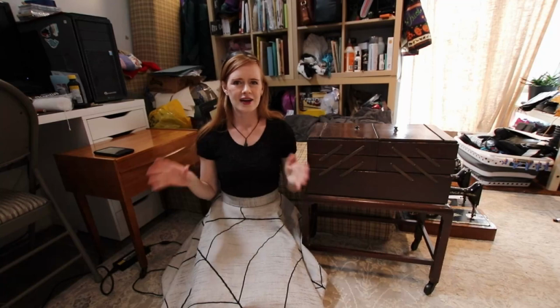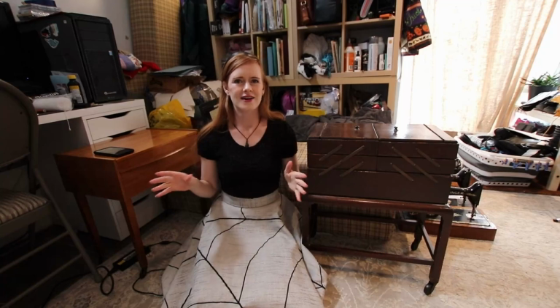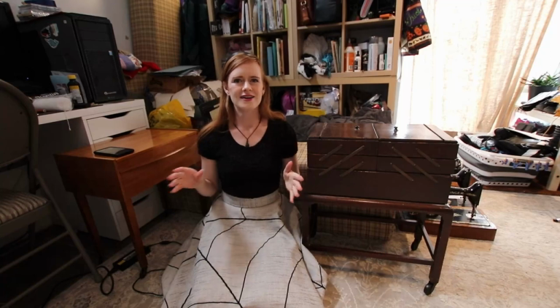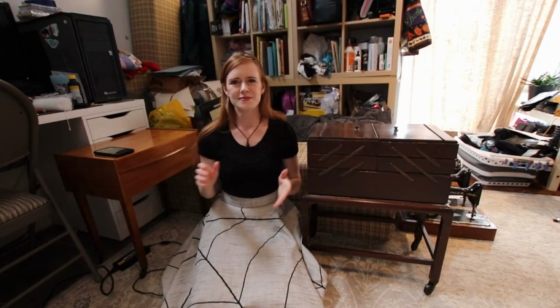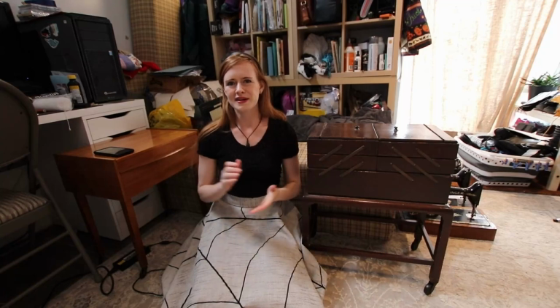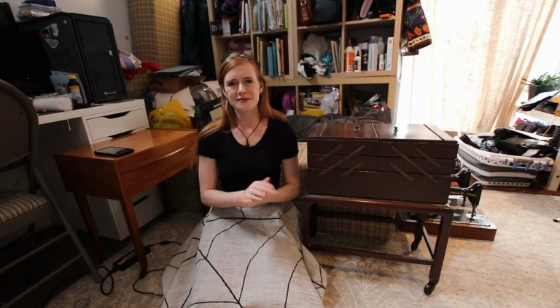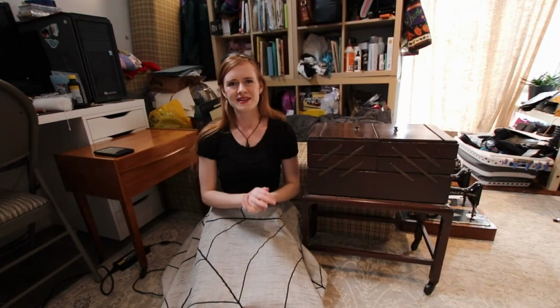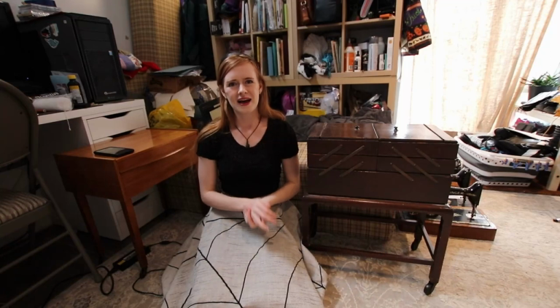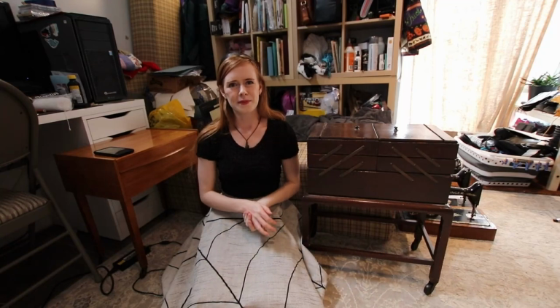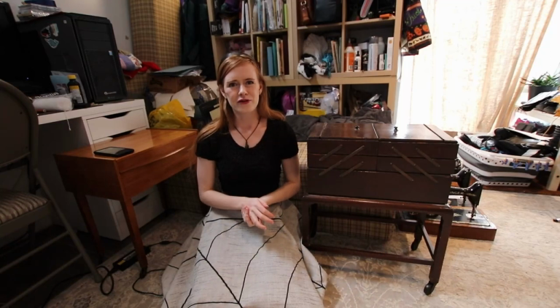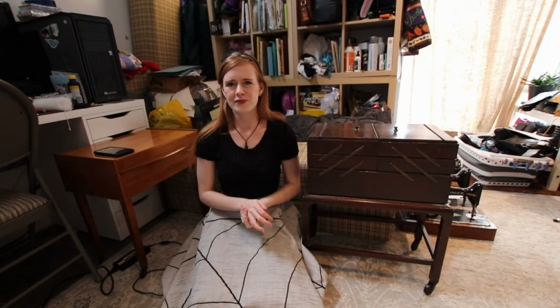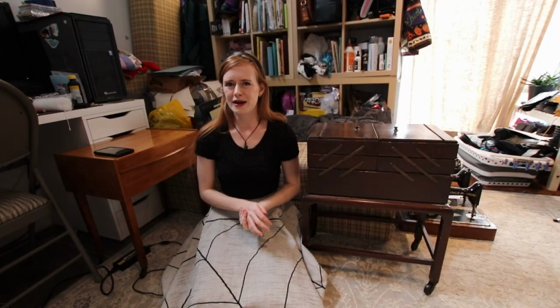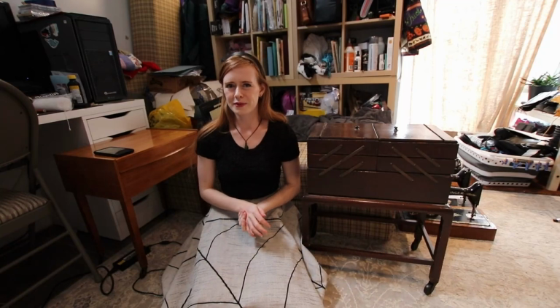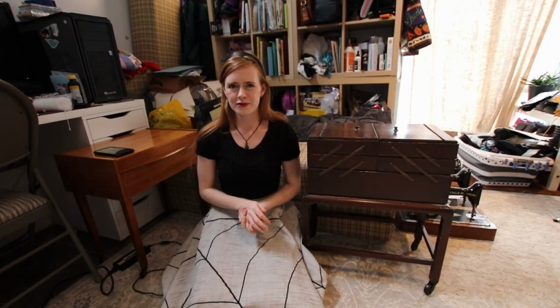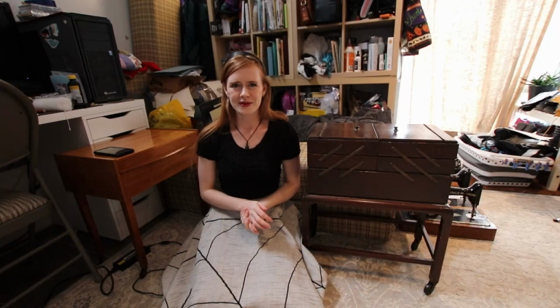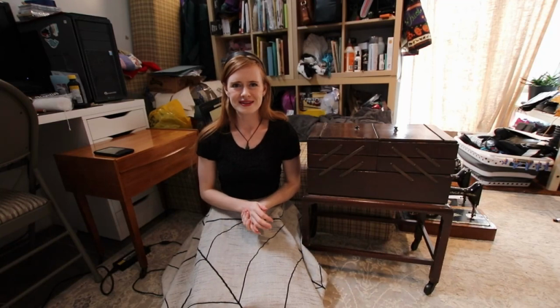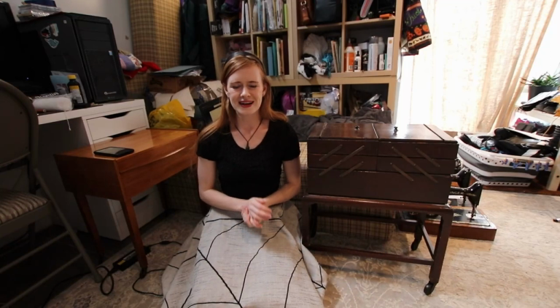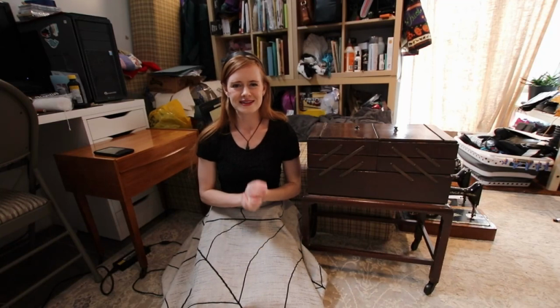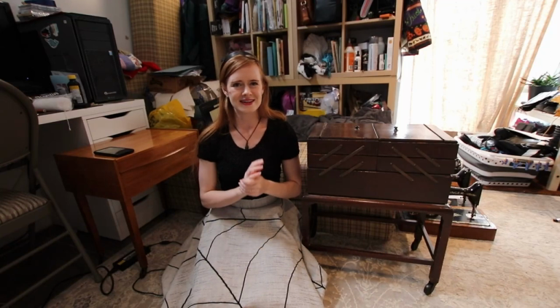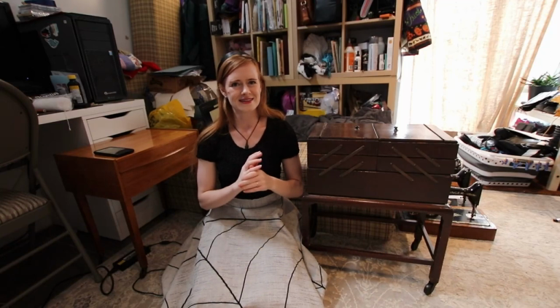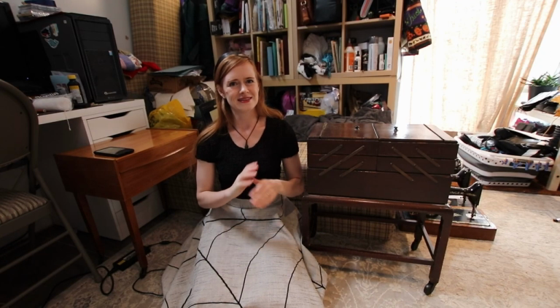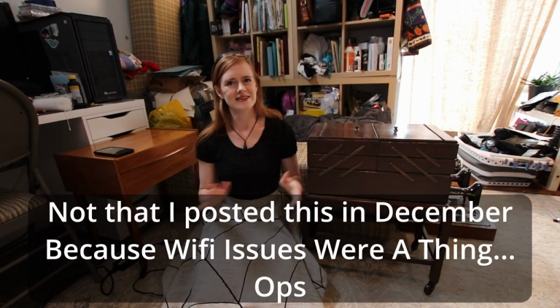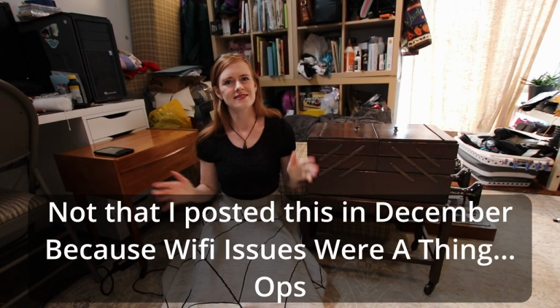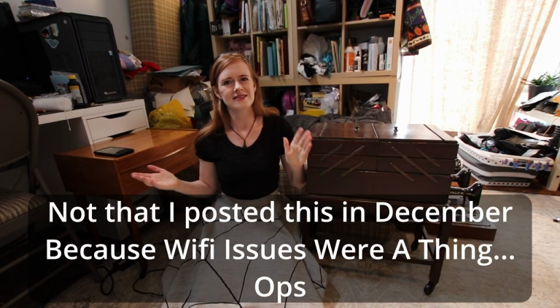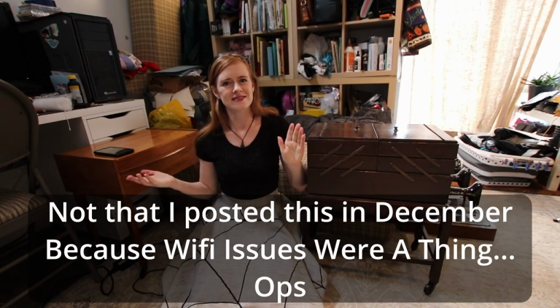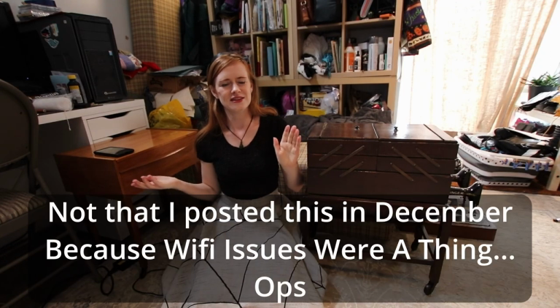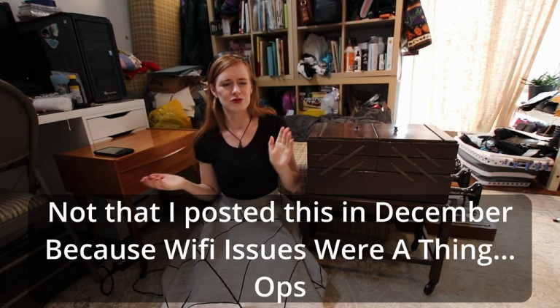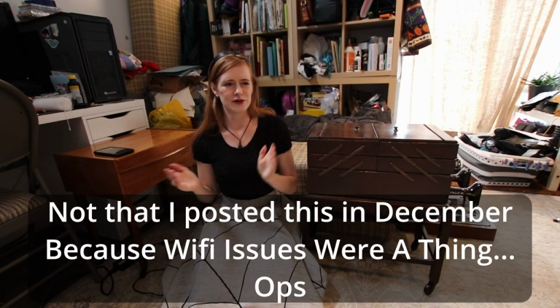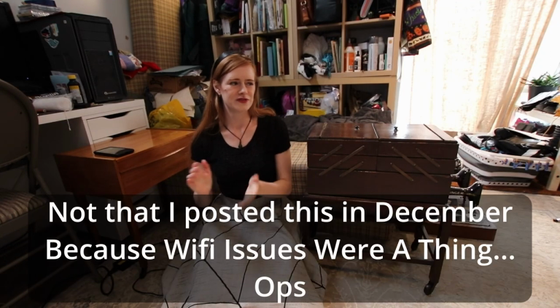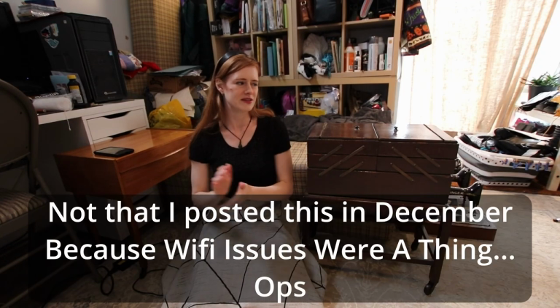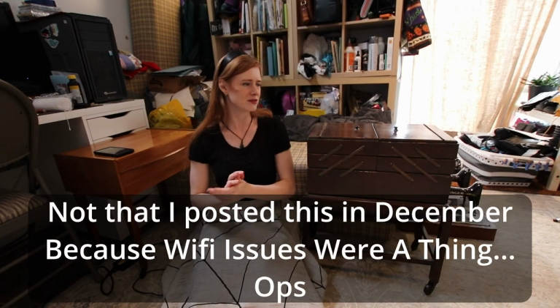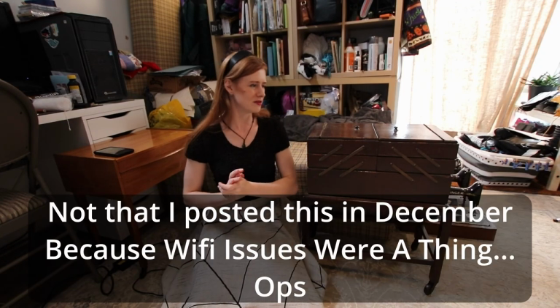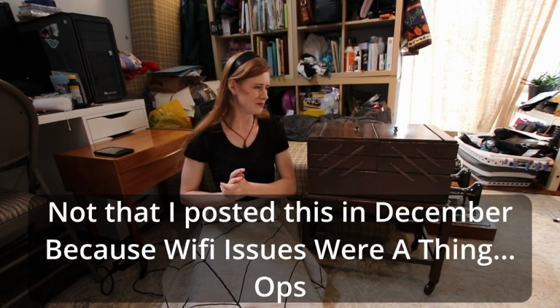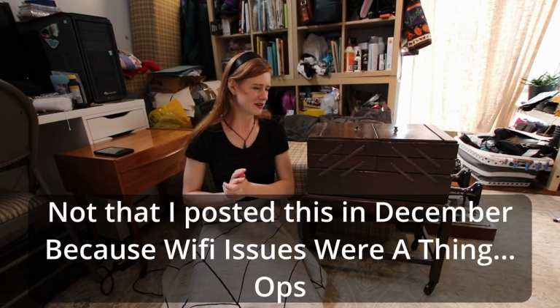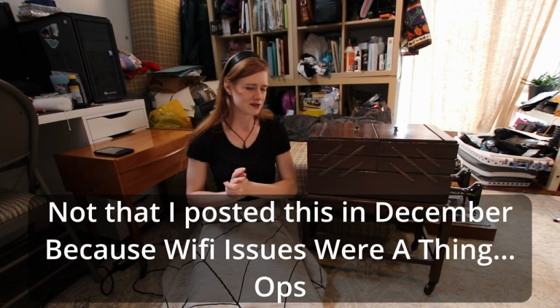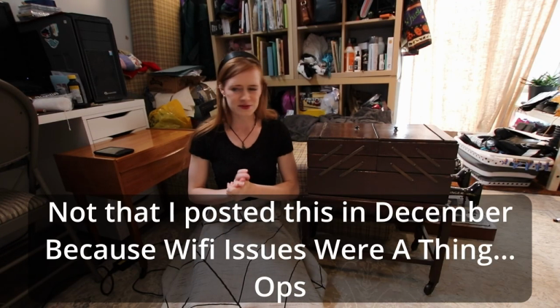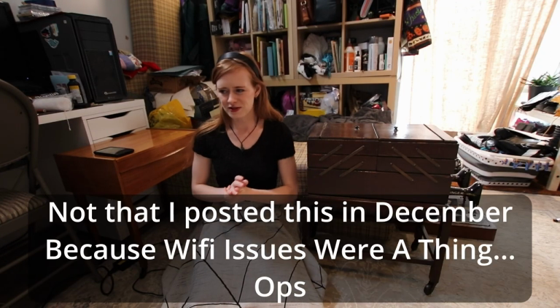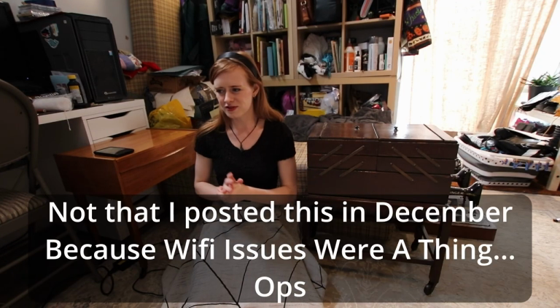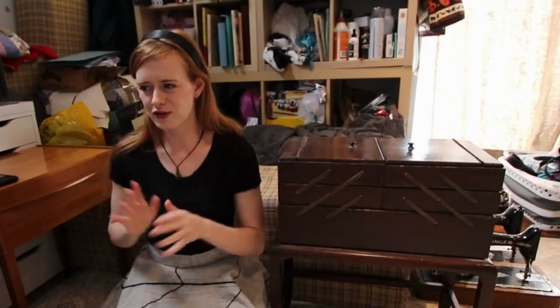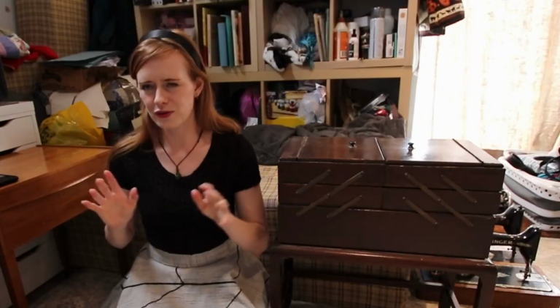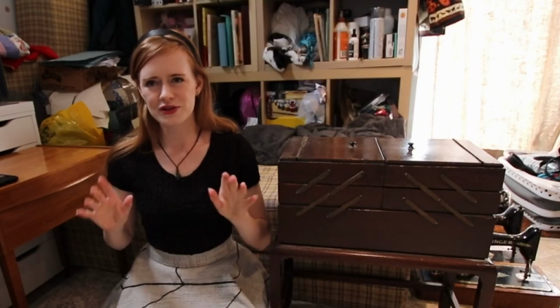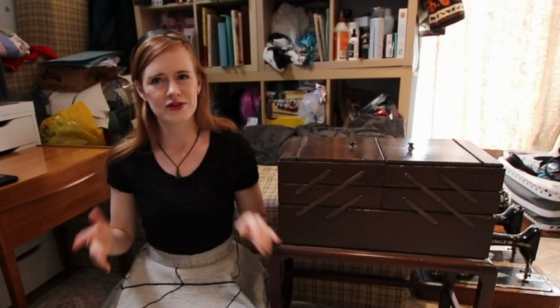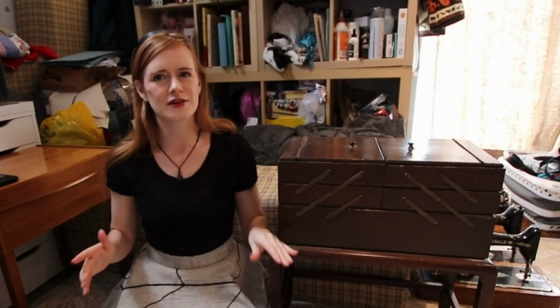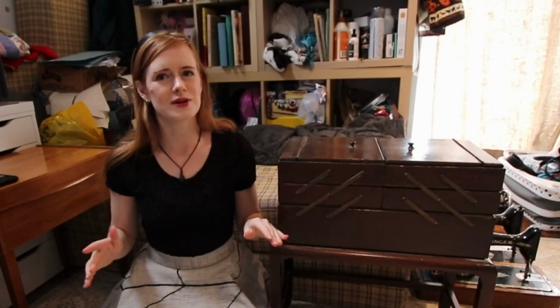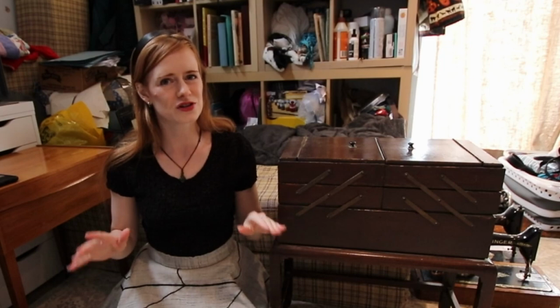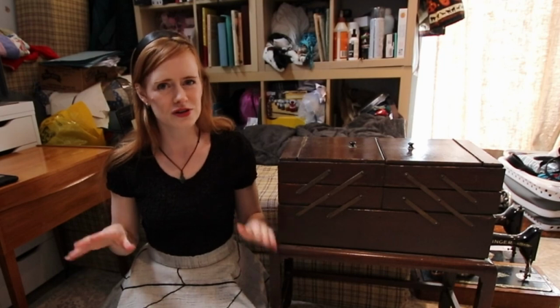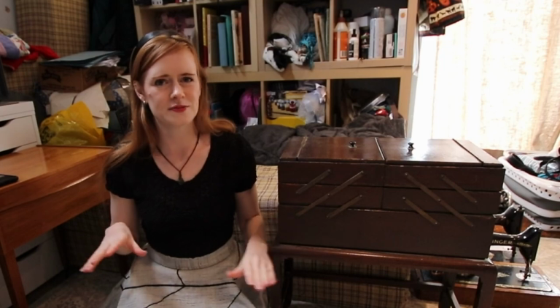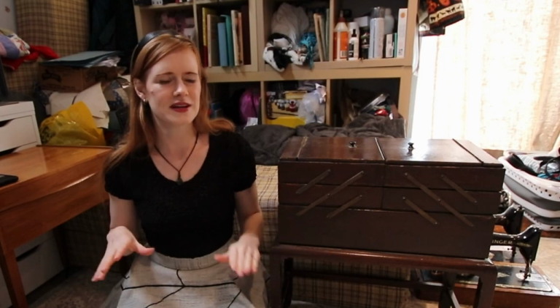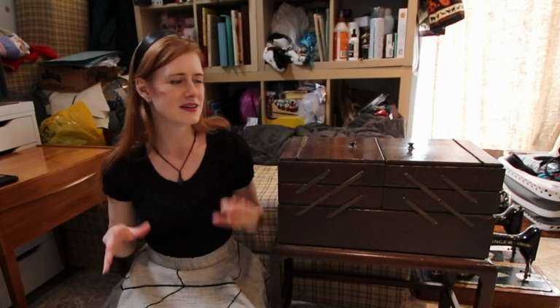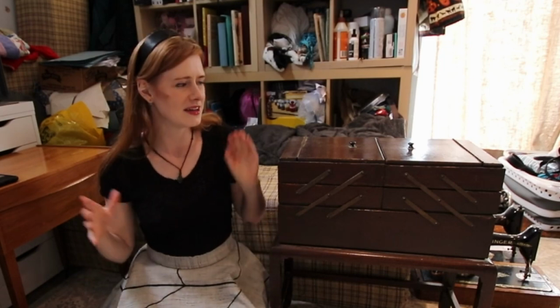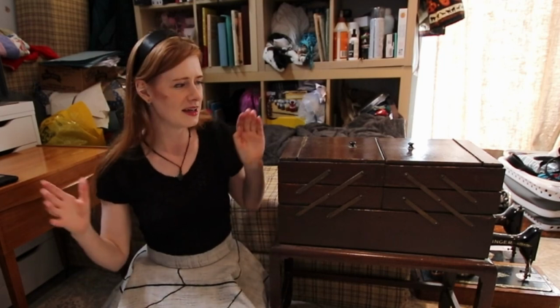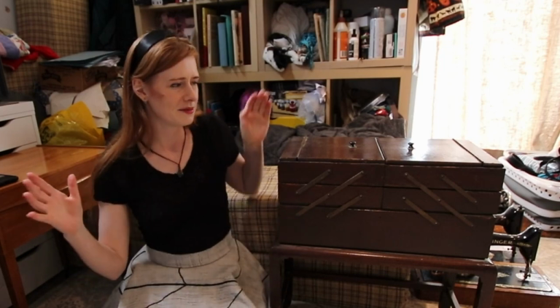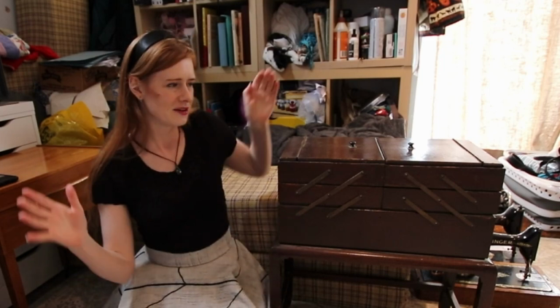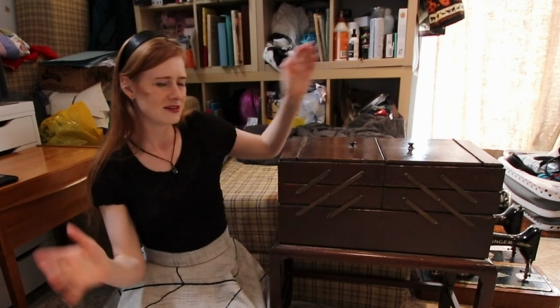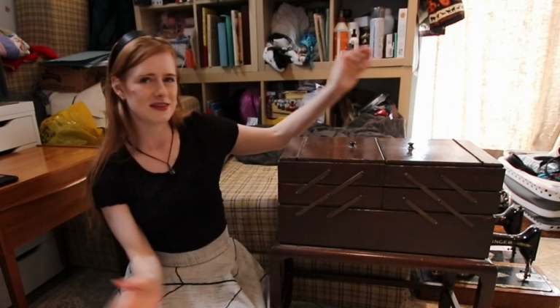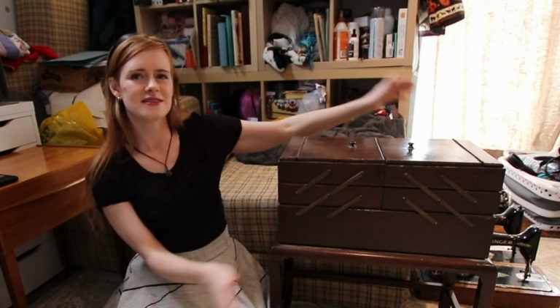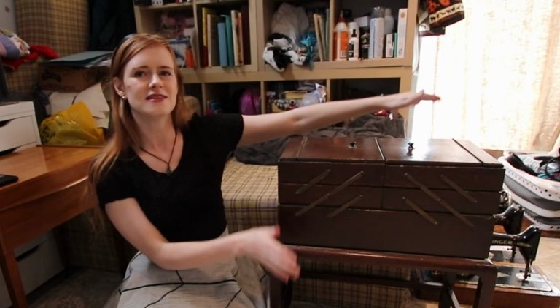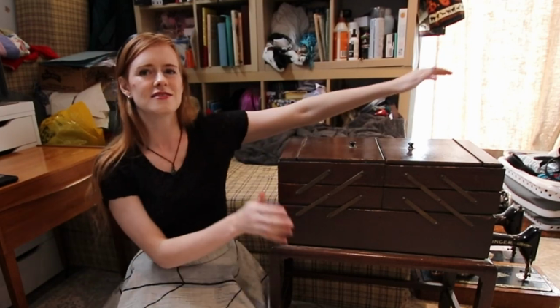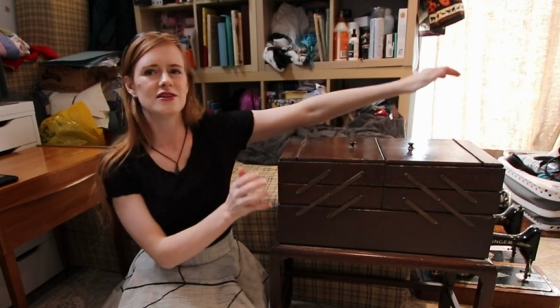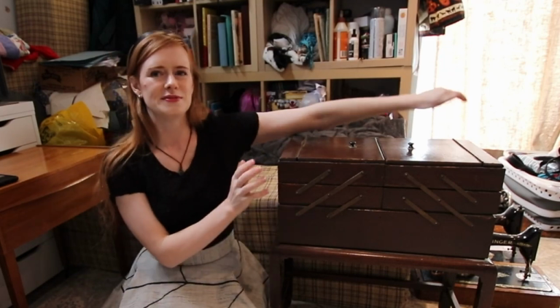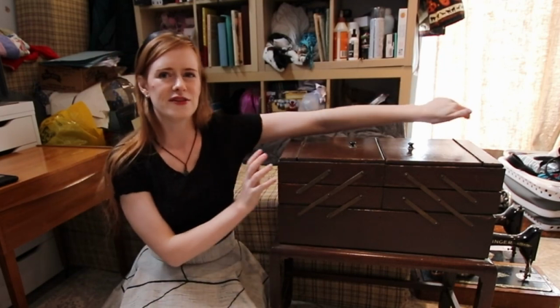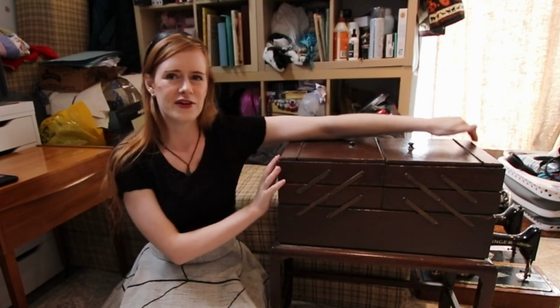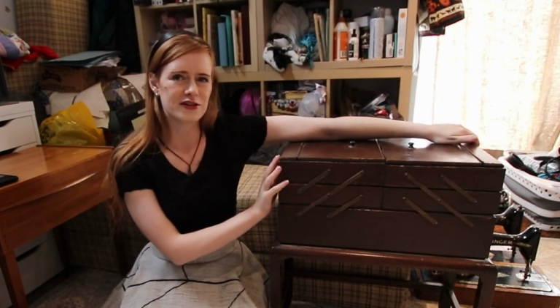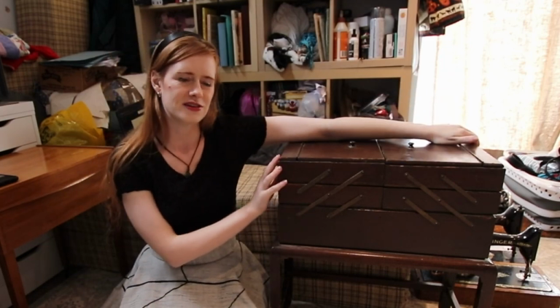Hi guys, my name is Annabelle from Annabelle and Ben's Antics, and this is the 12 Days of Cosplay Christmas. Not that we're doing much cosplaying today, because this is going to be our focus.